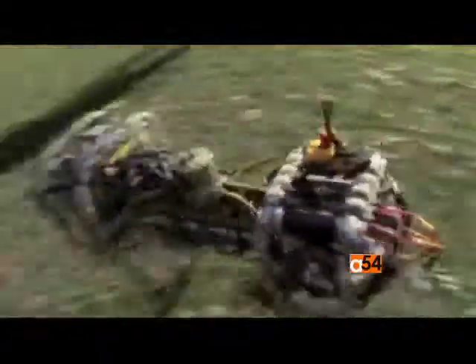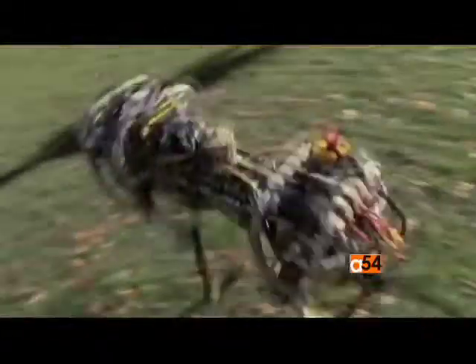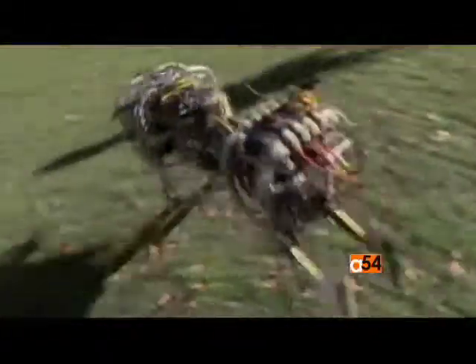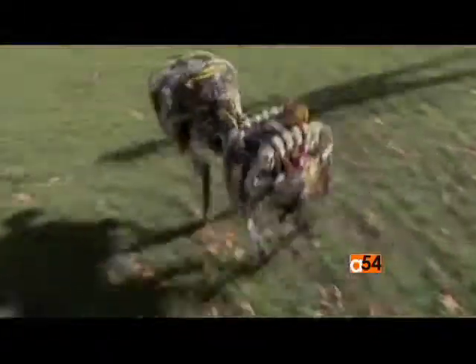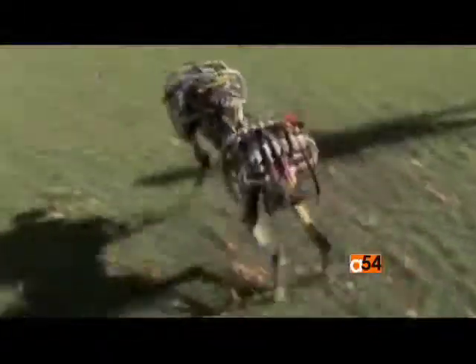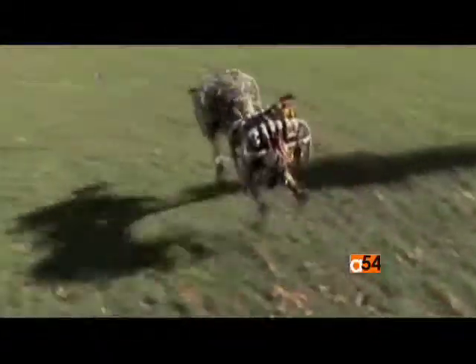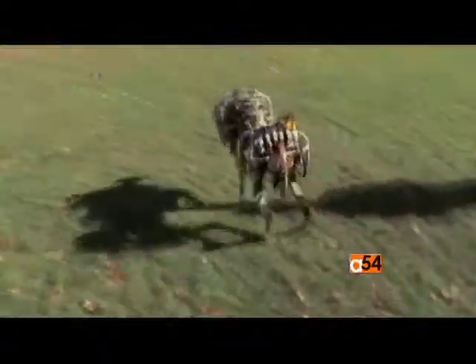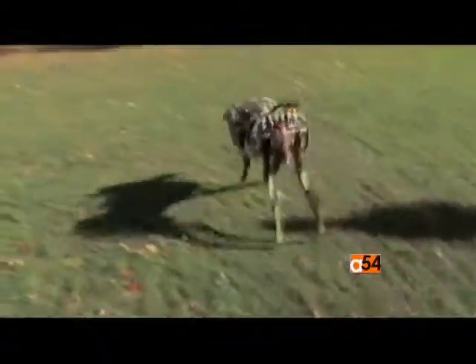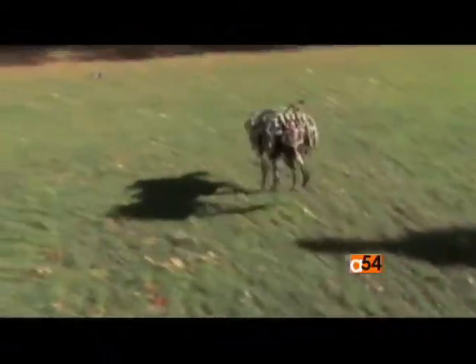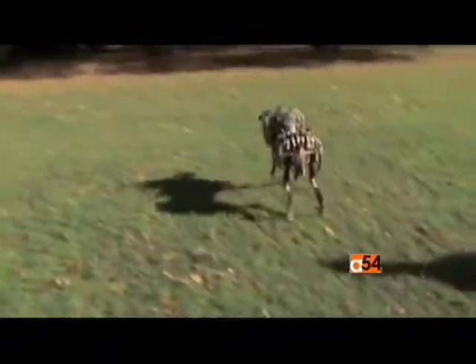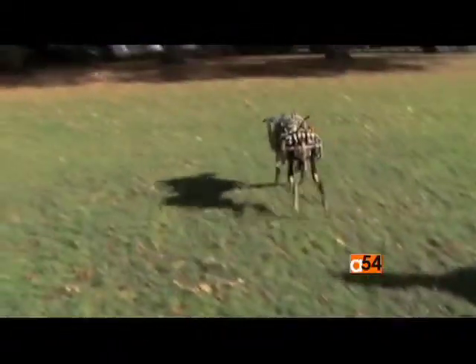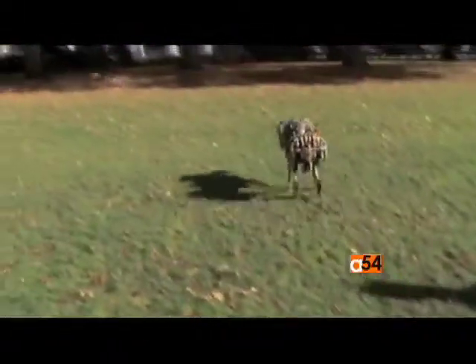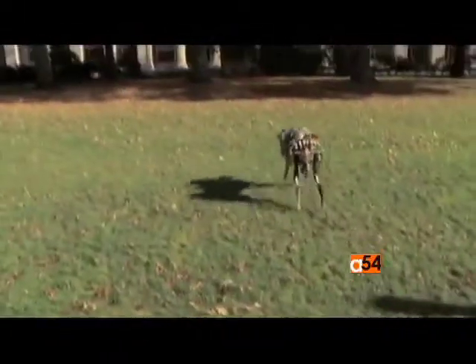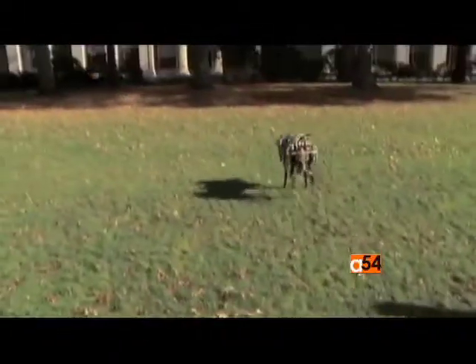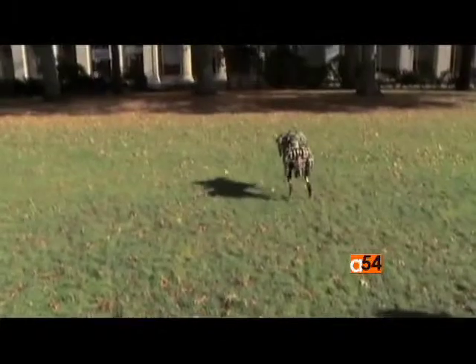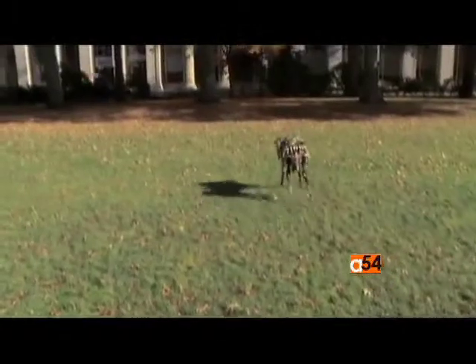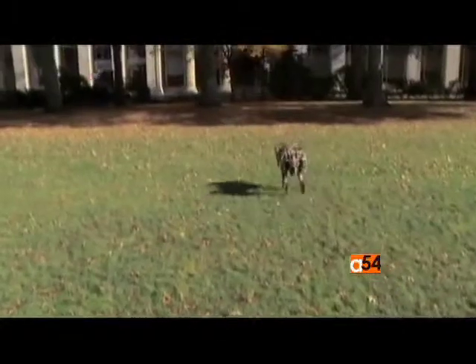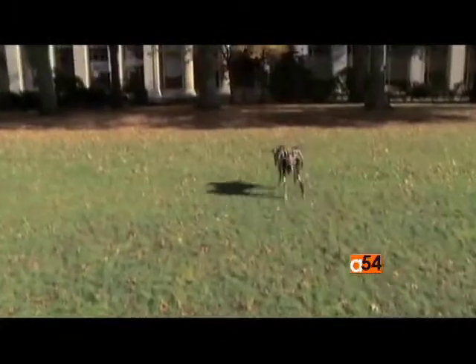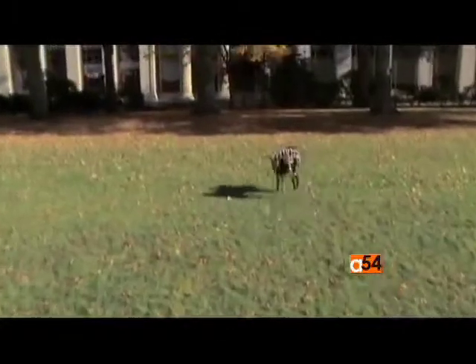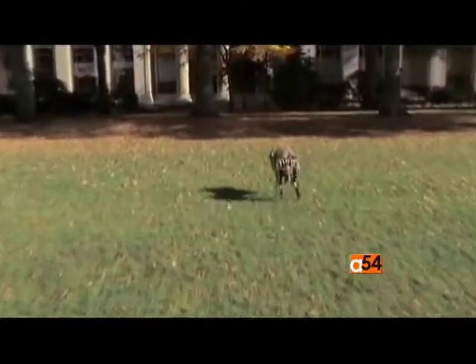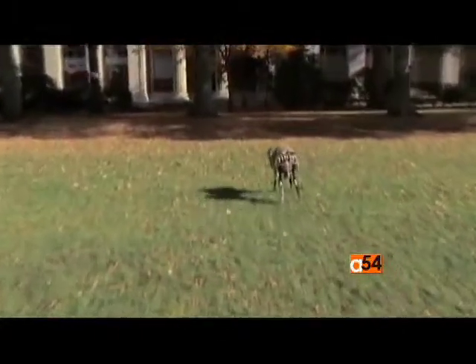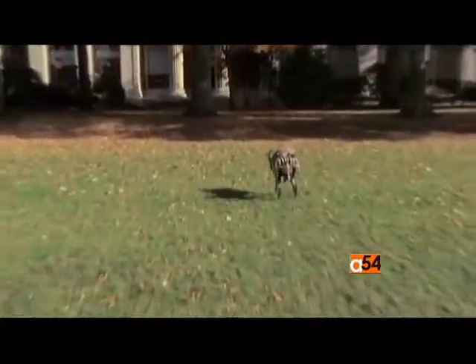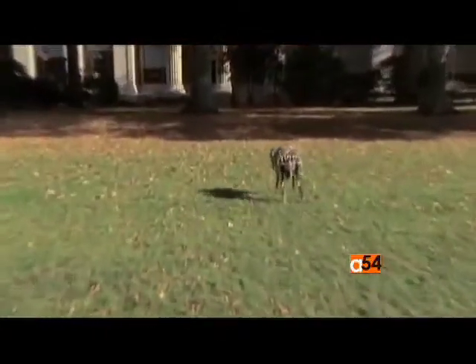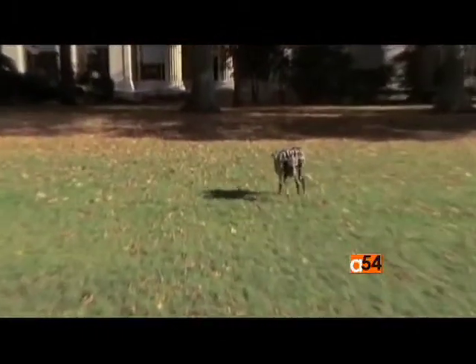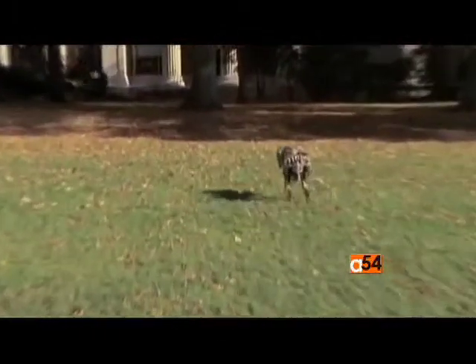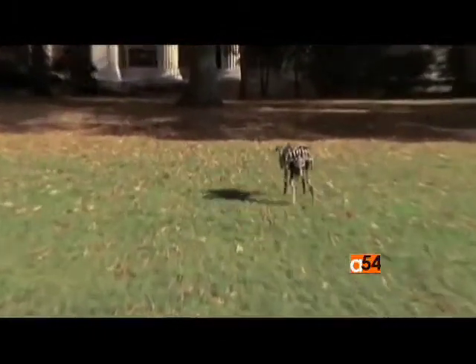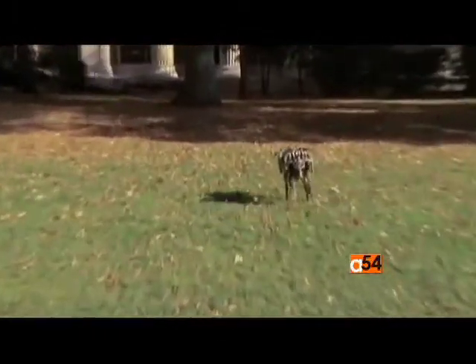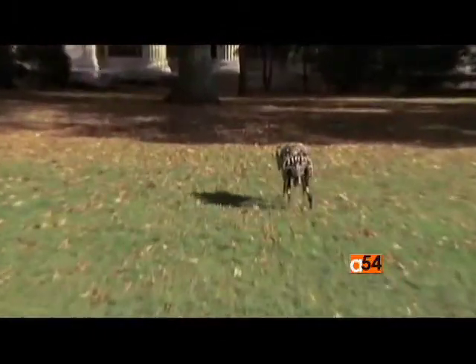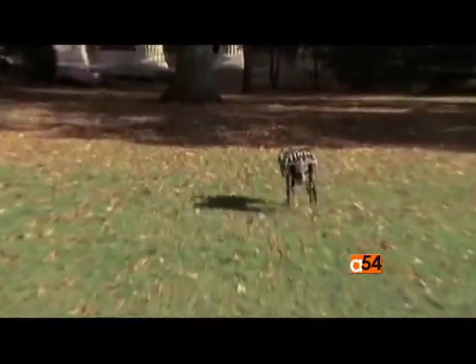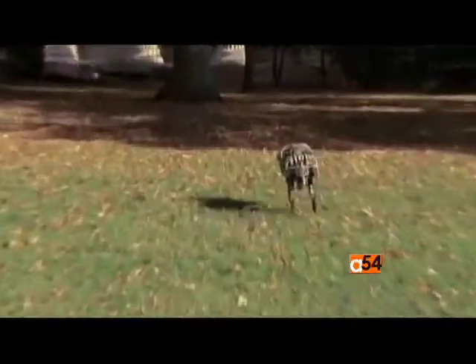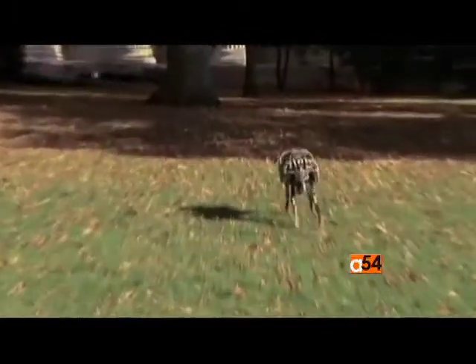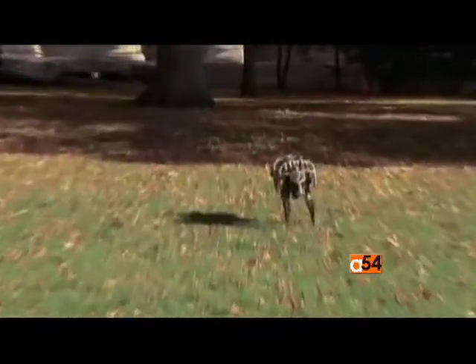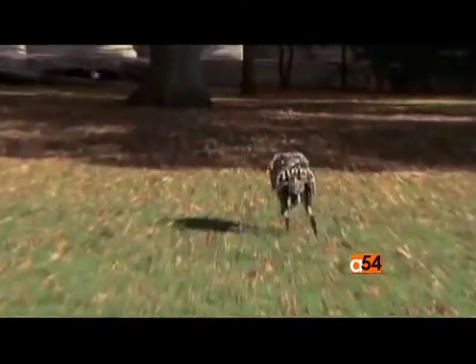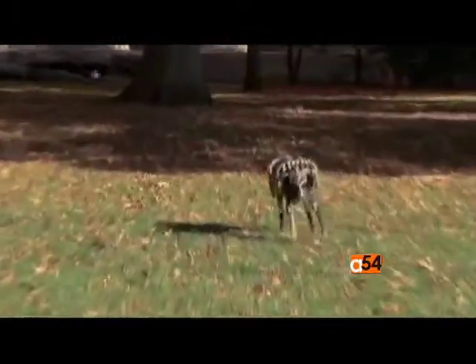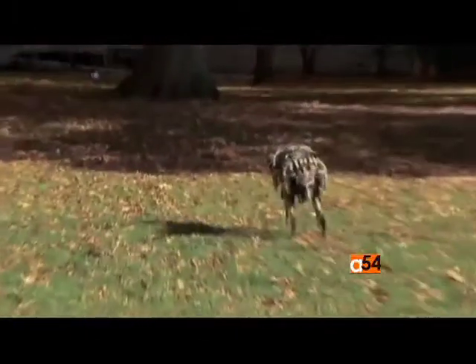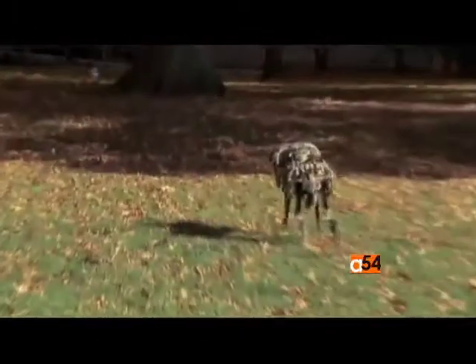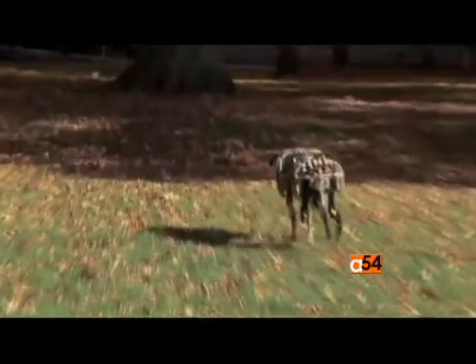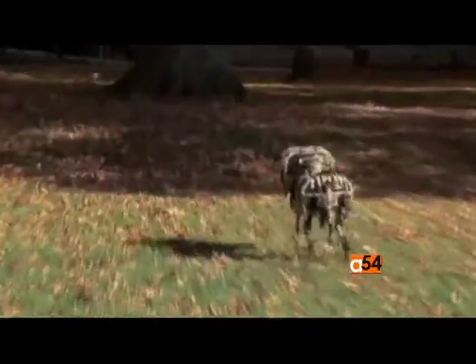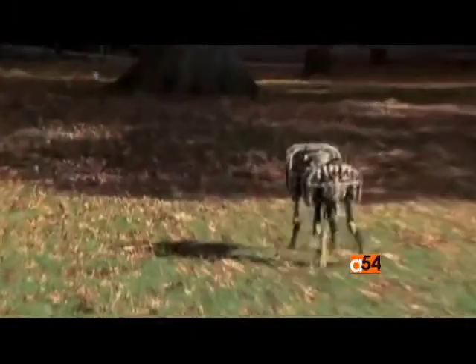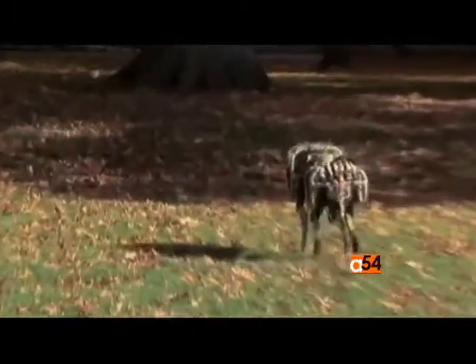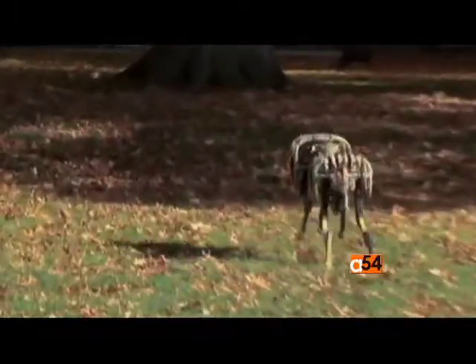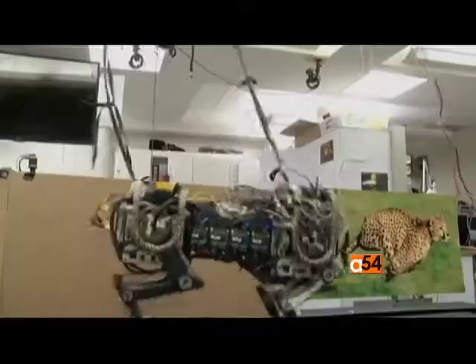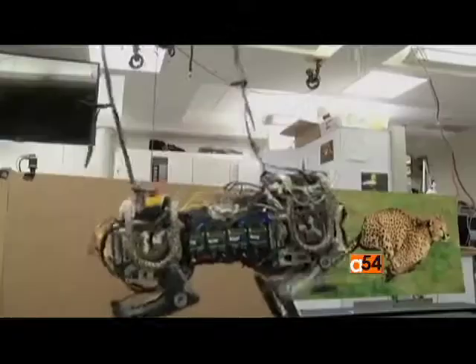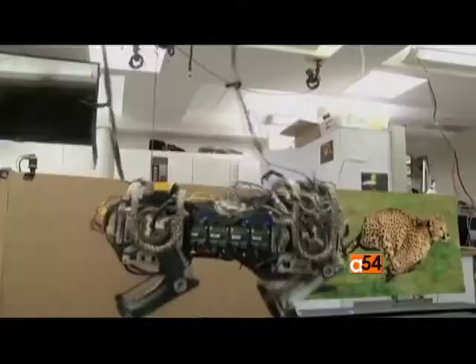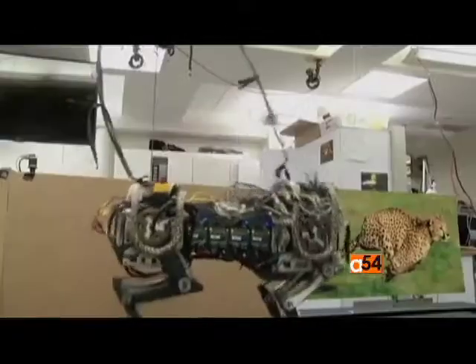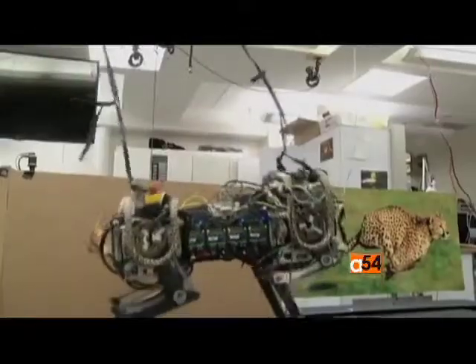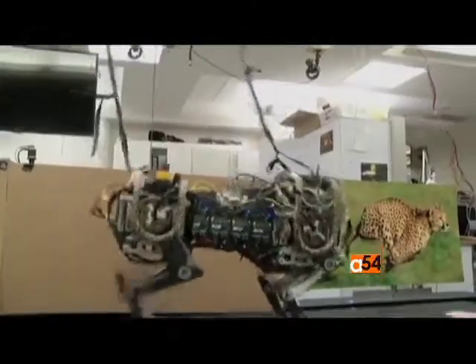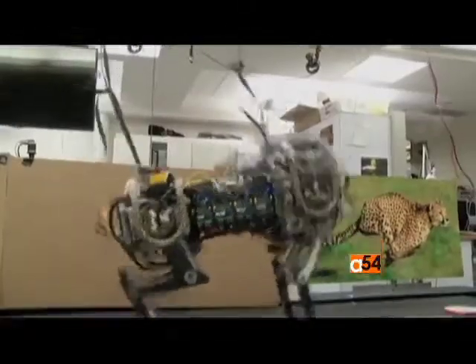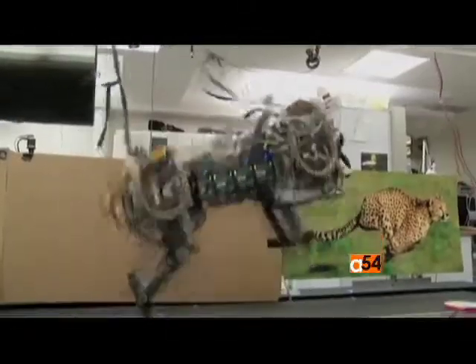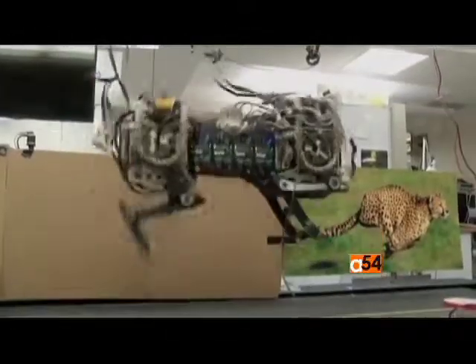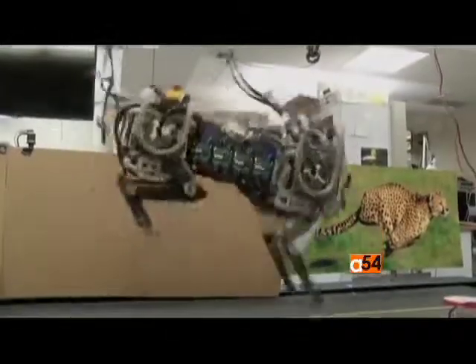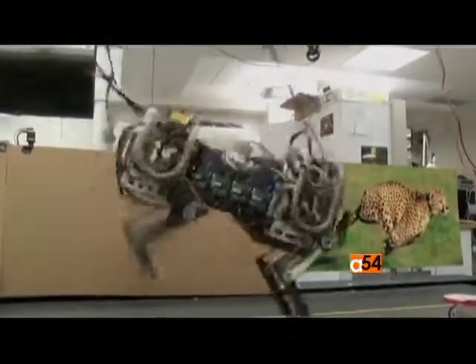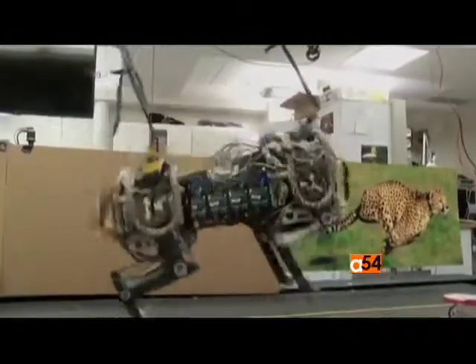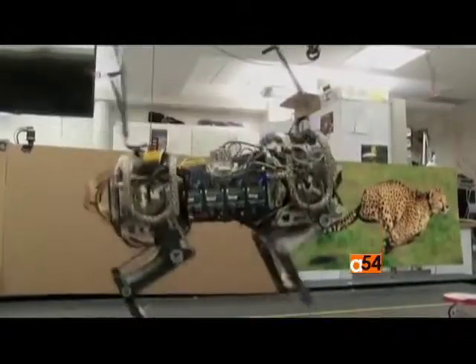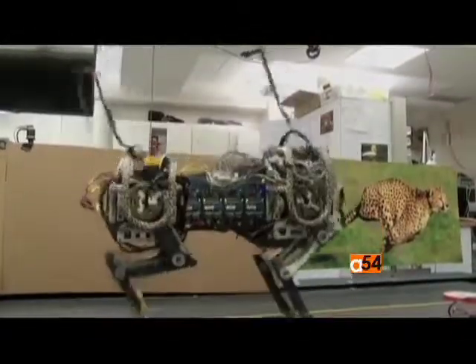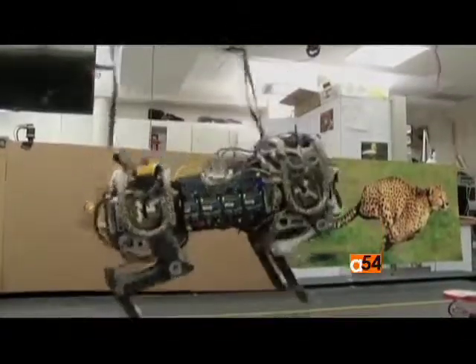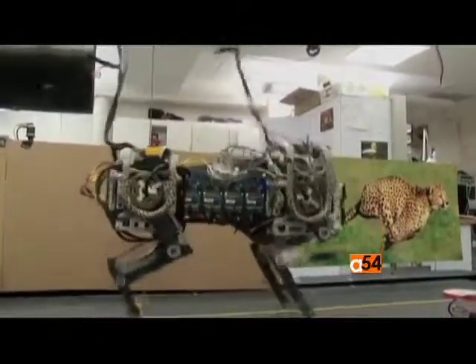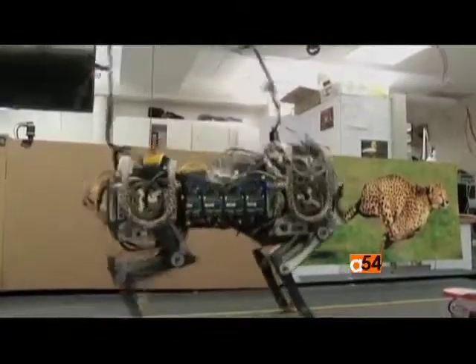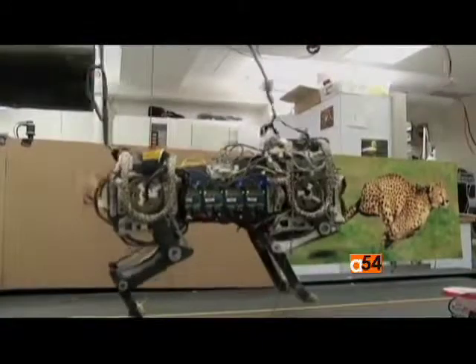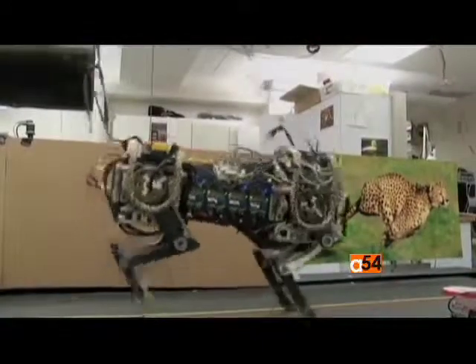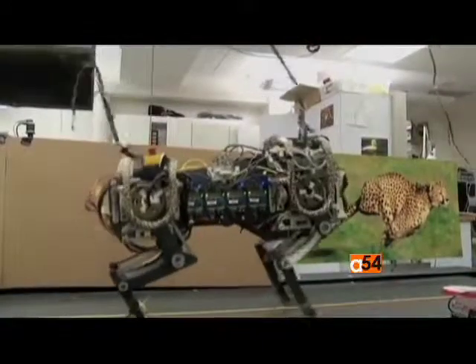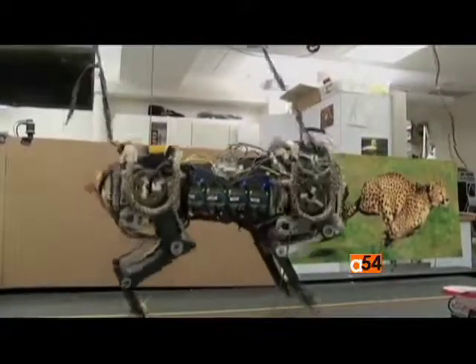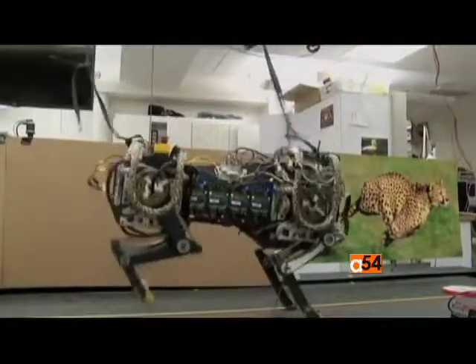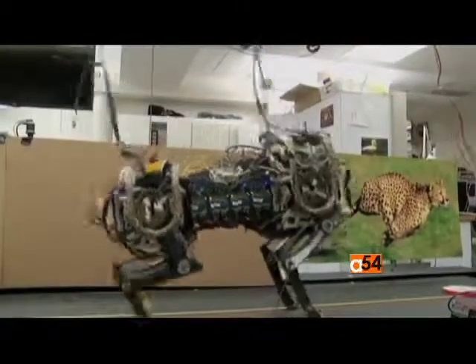Sang-Bei Kim, director of MIT Biomimetics Robotic Lab, says the robot needs only about 700 watts of power.